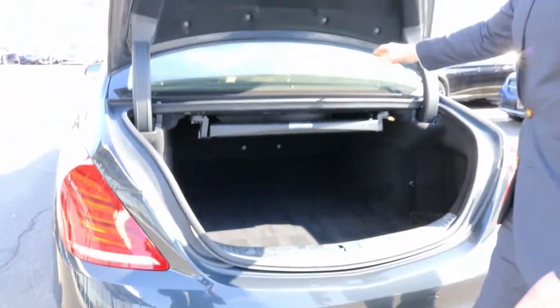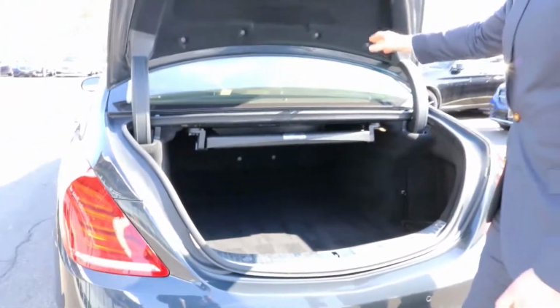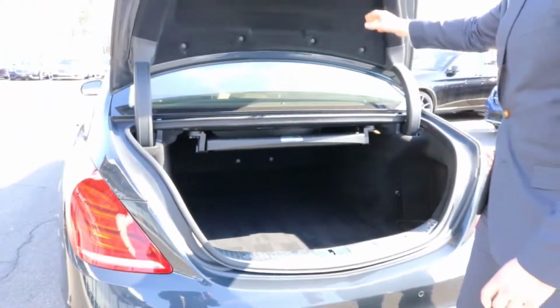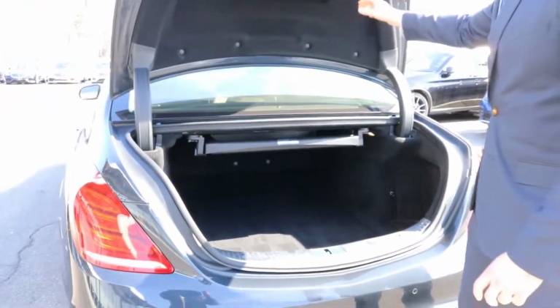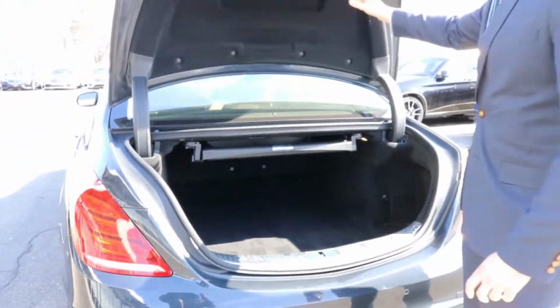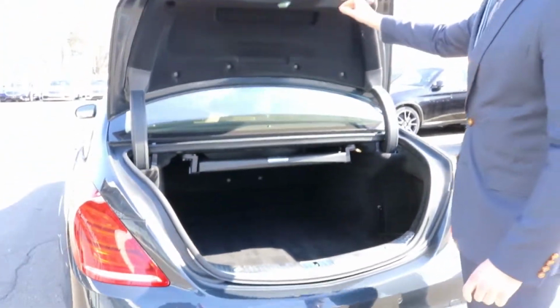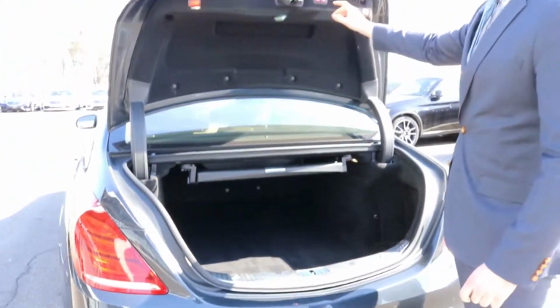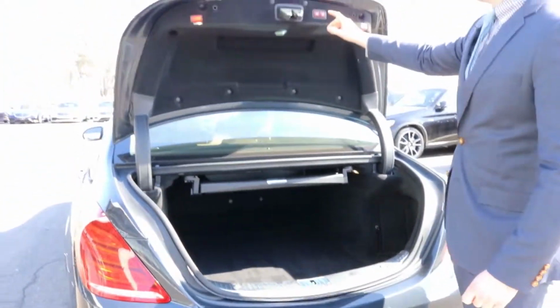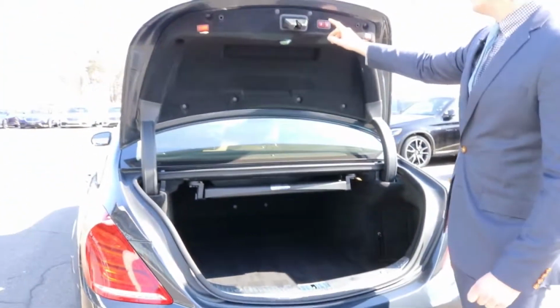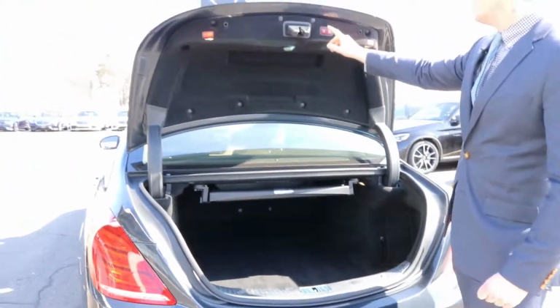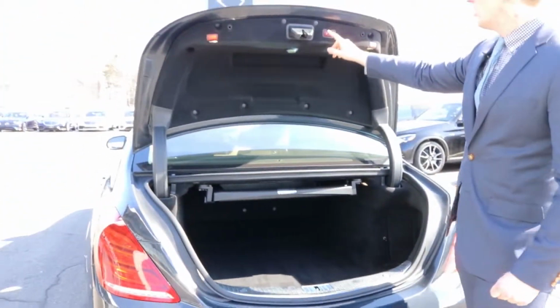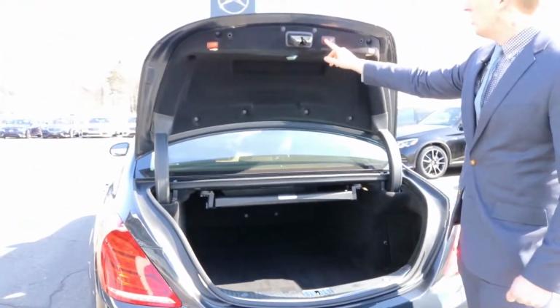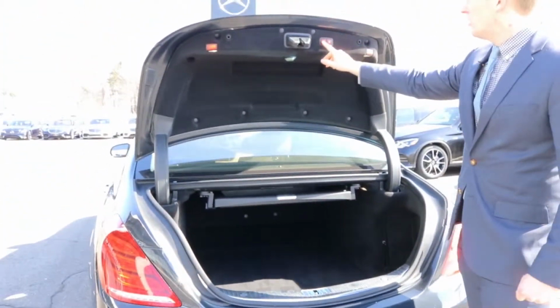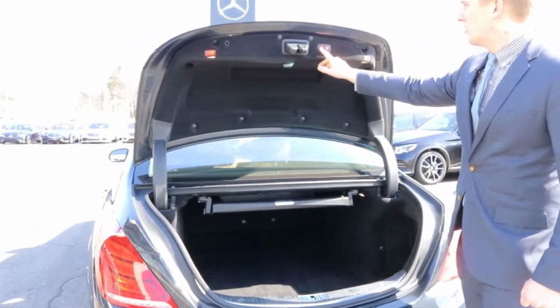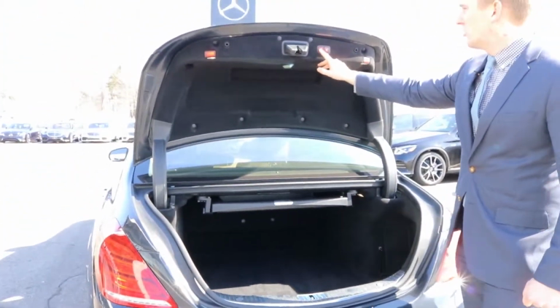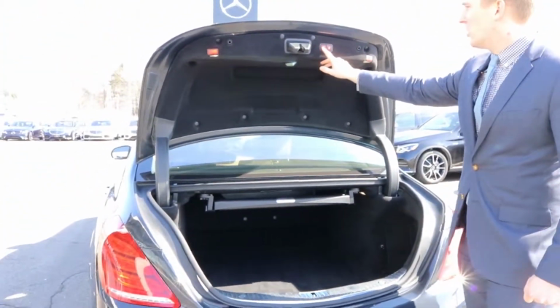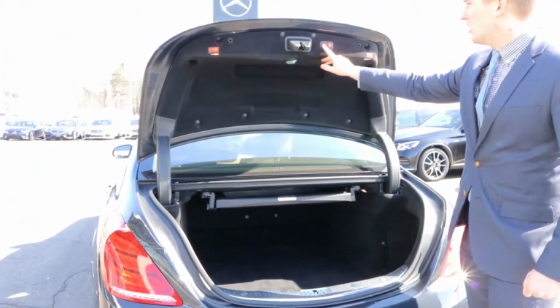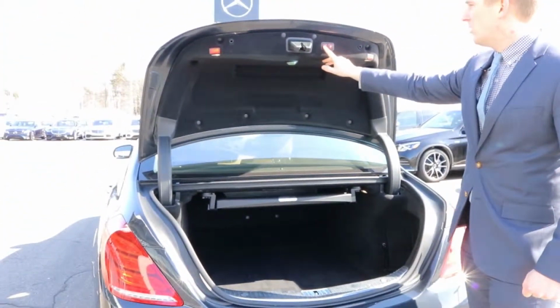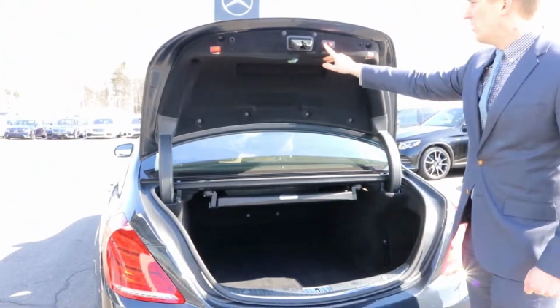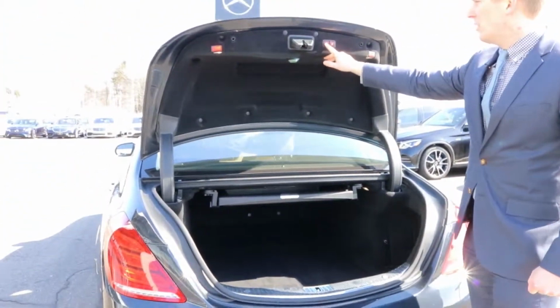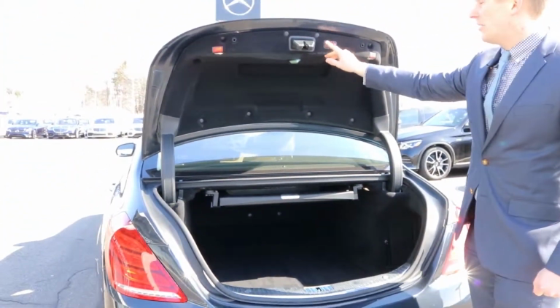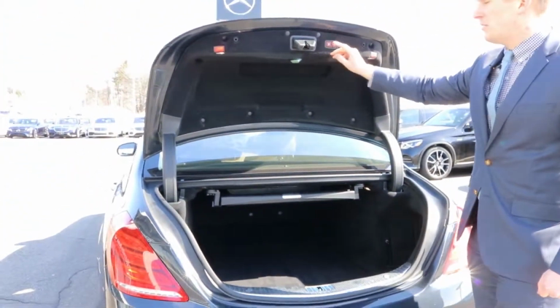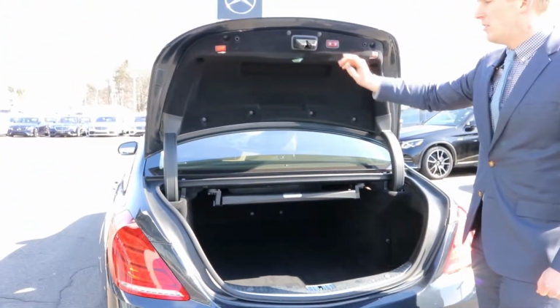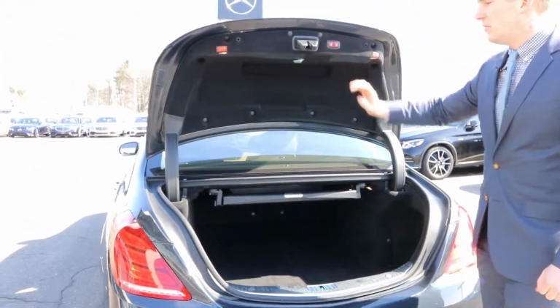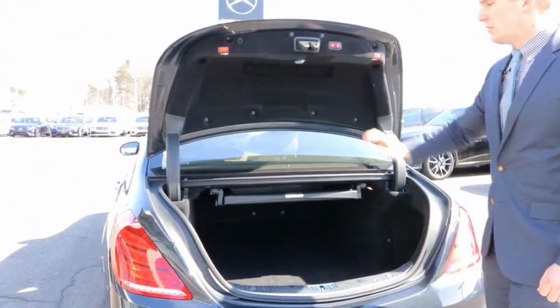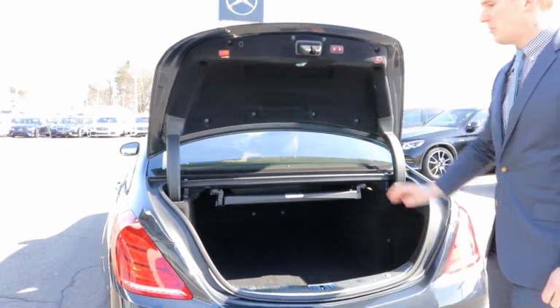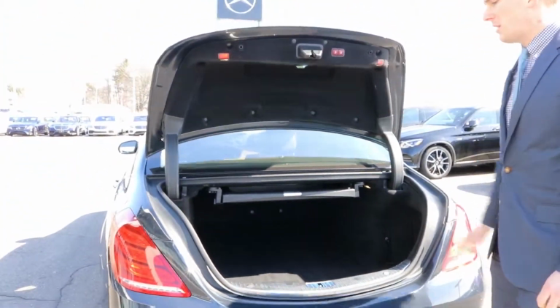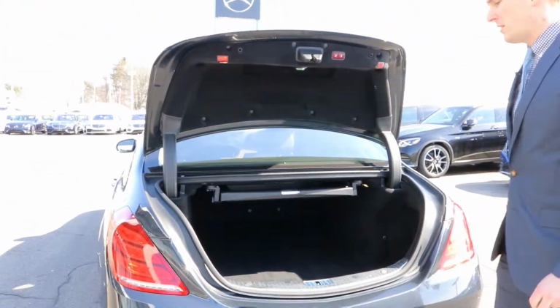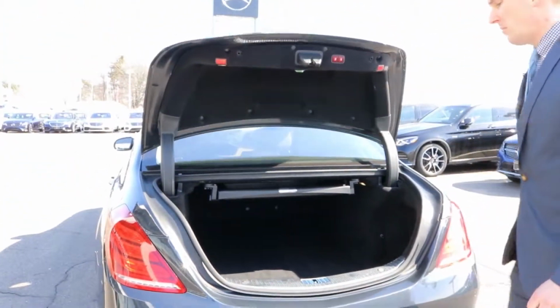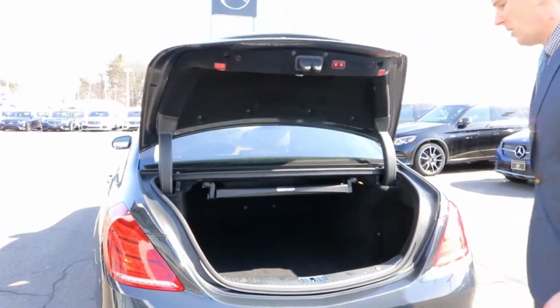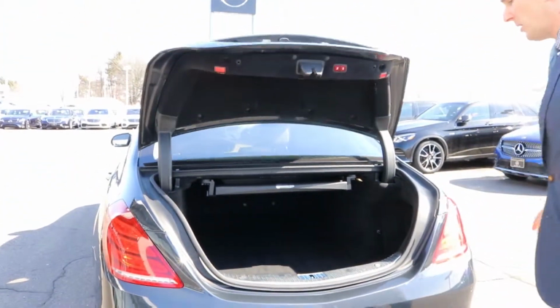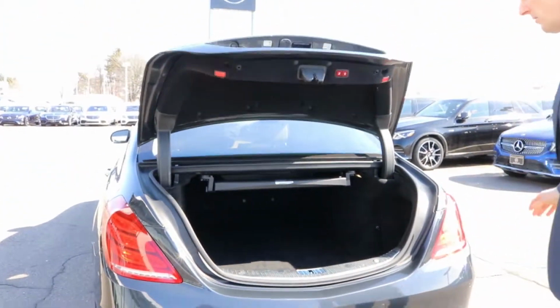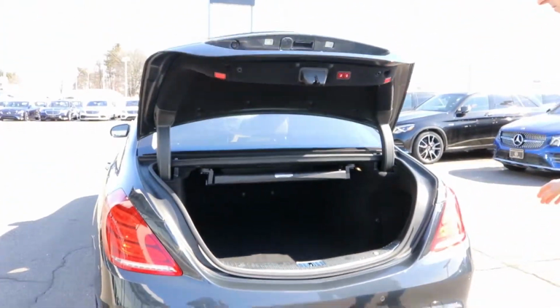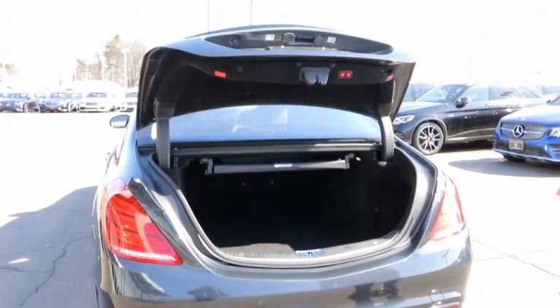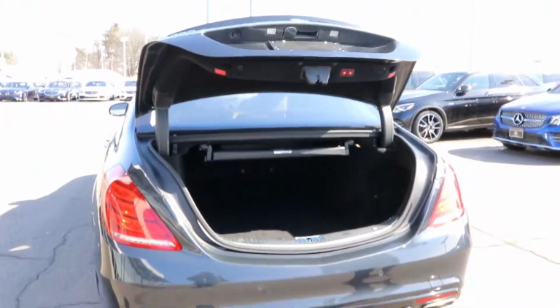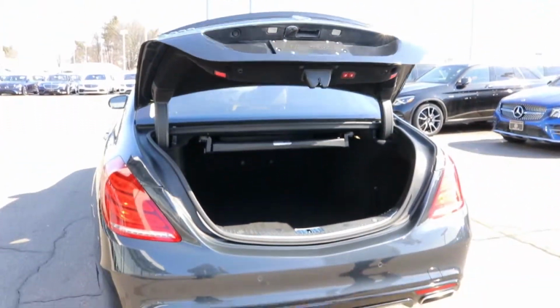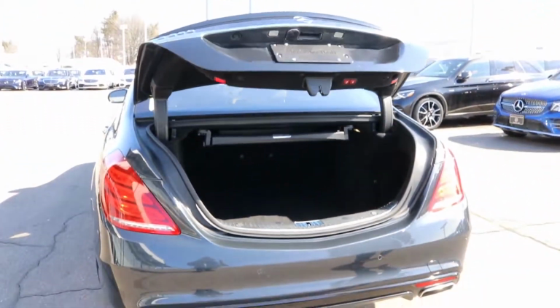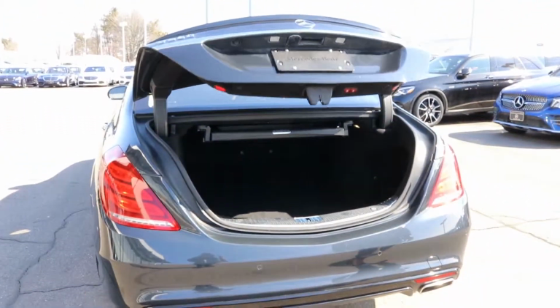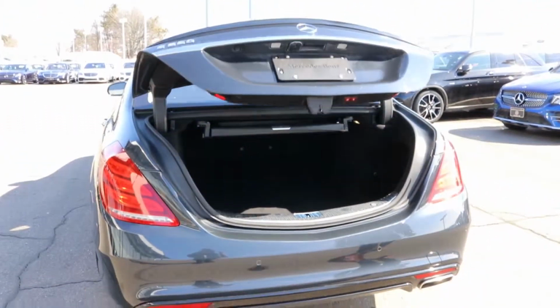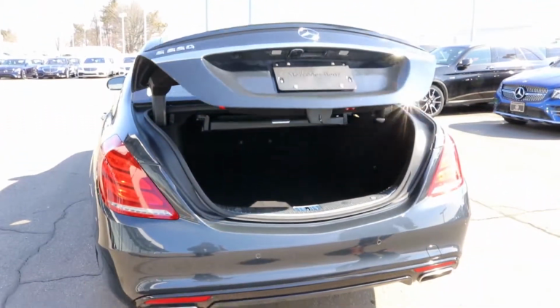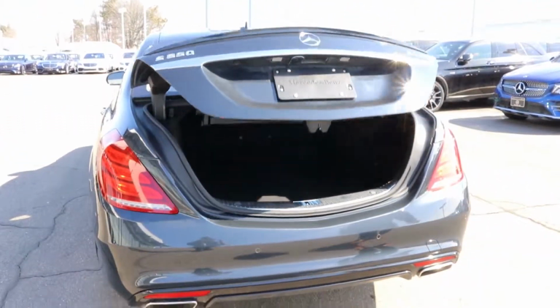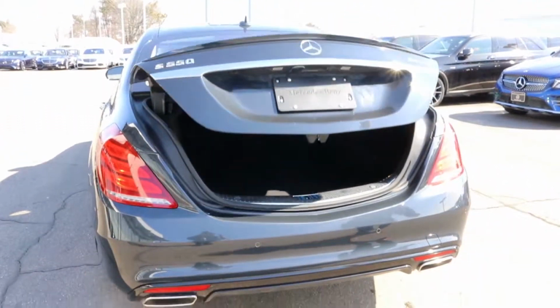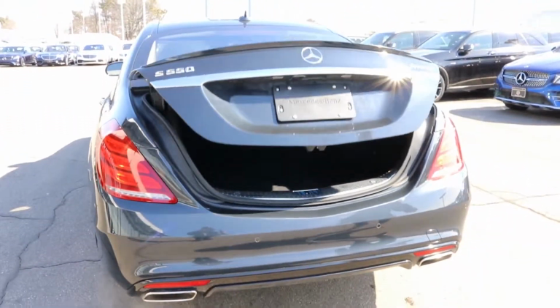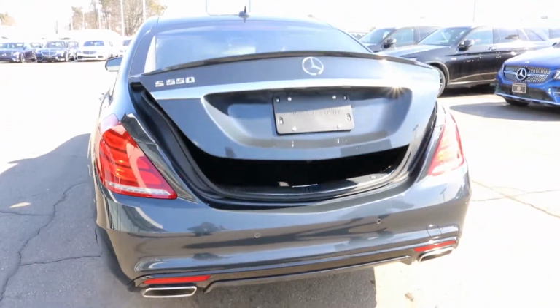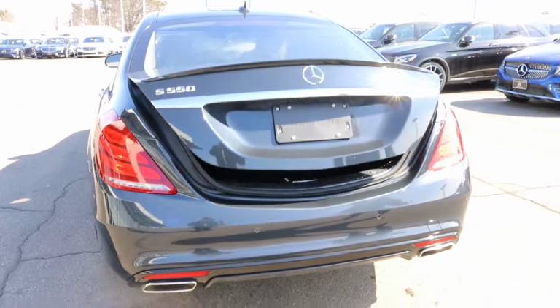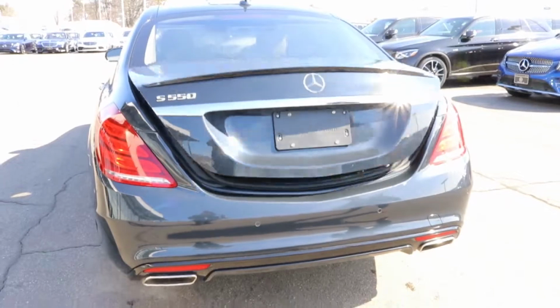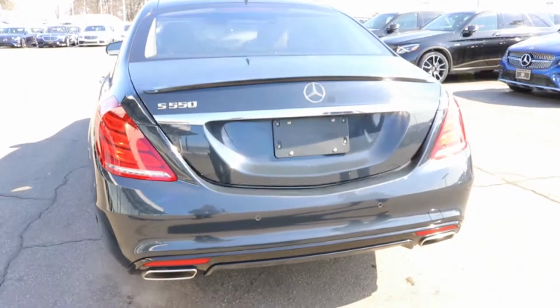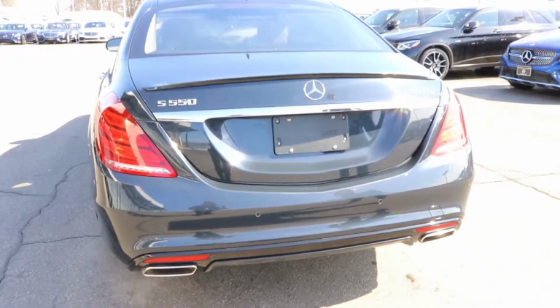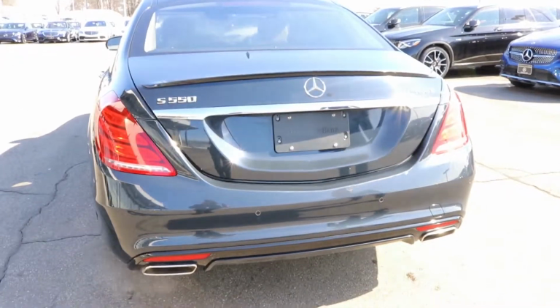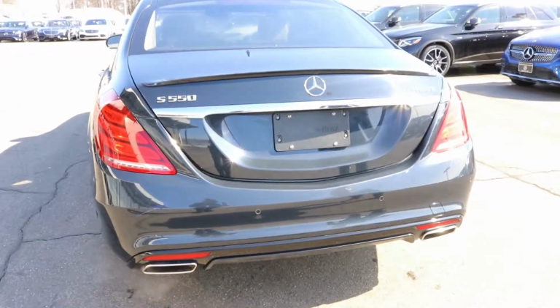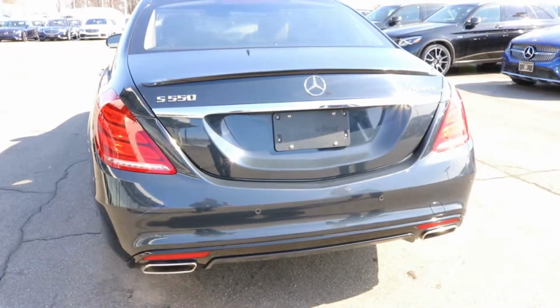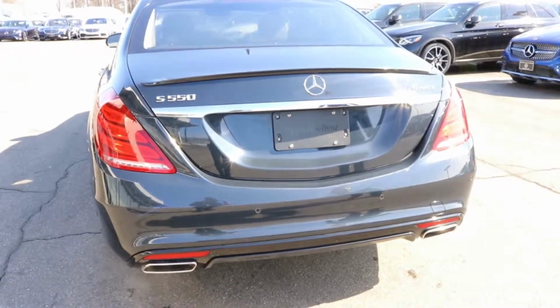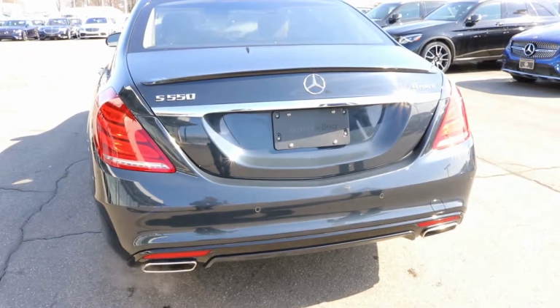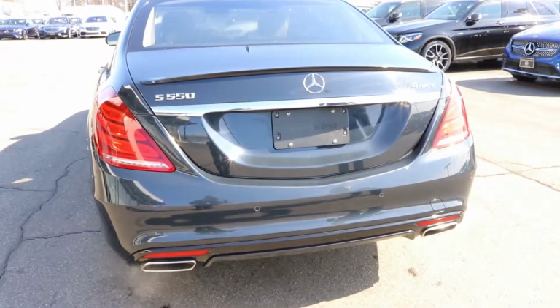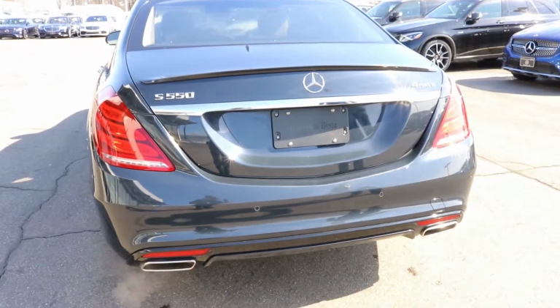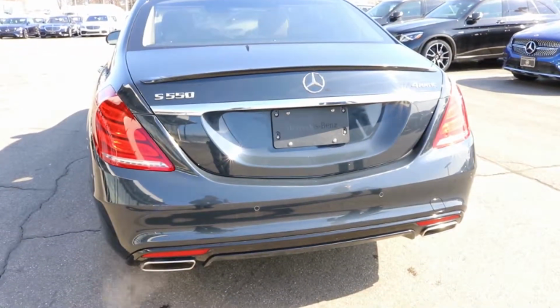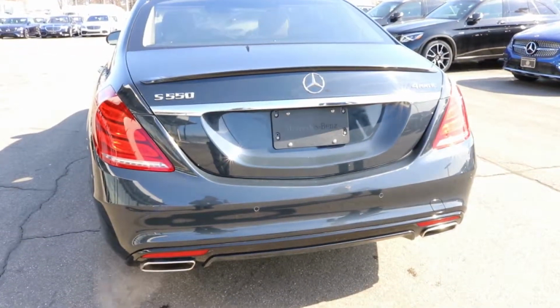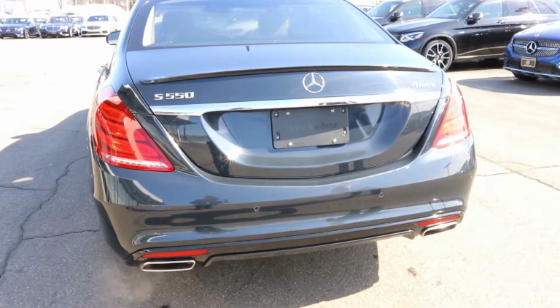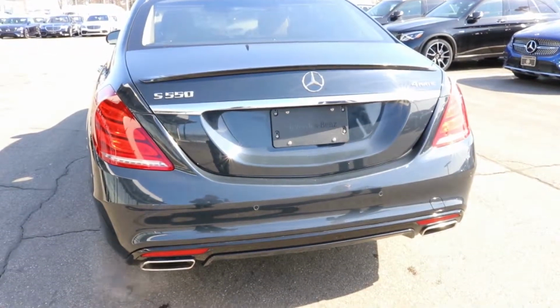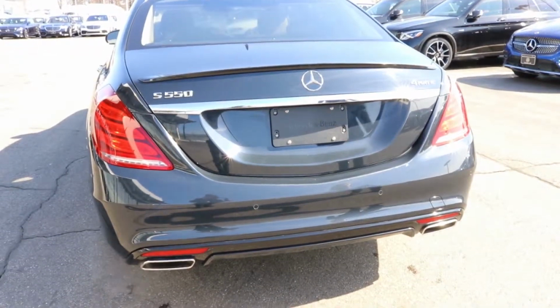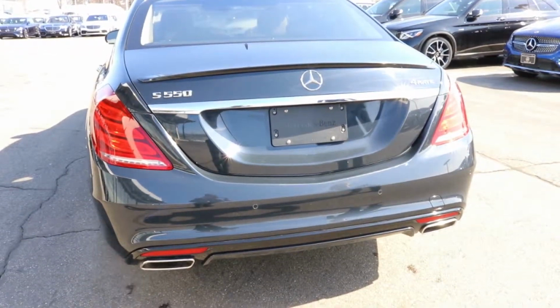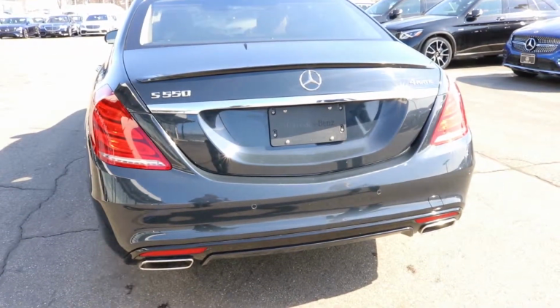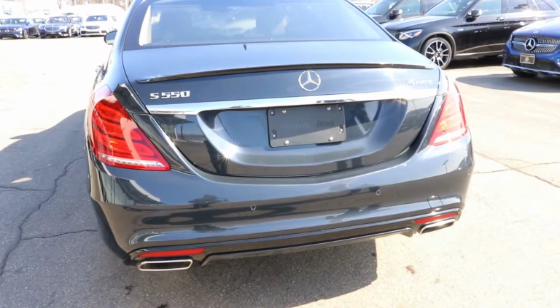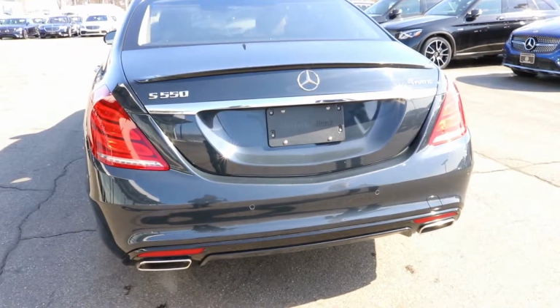And to close the trunk, all you have to do is press that button and you're all set.